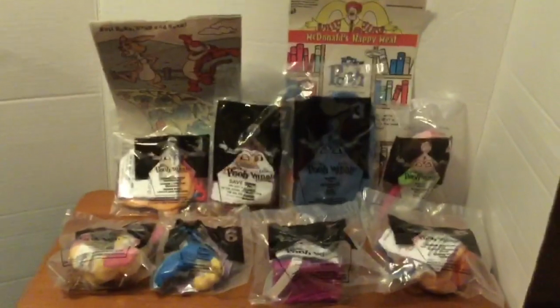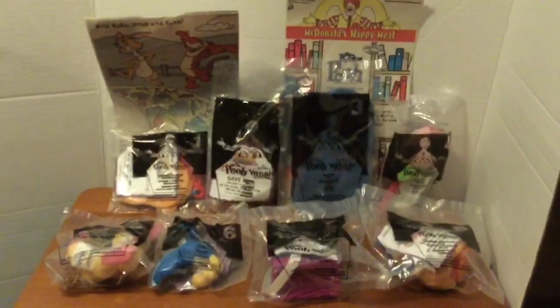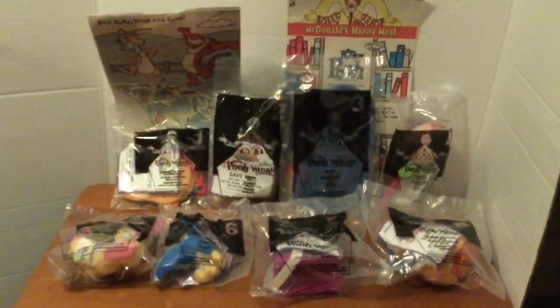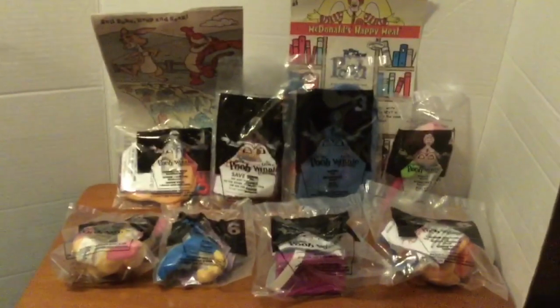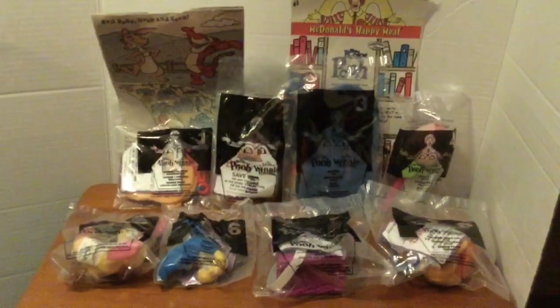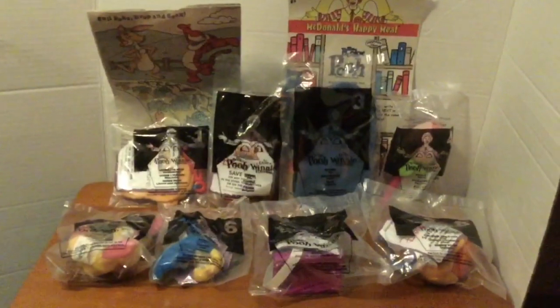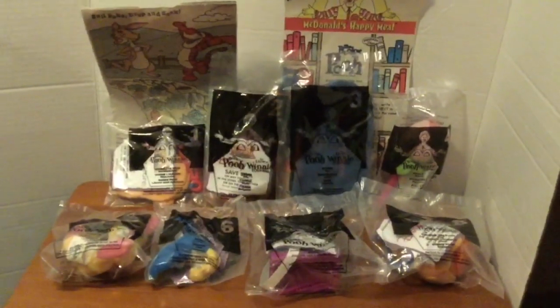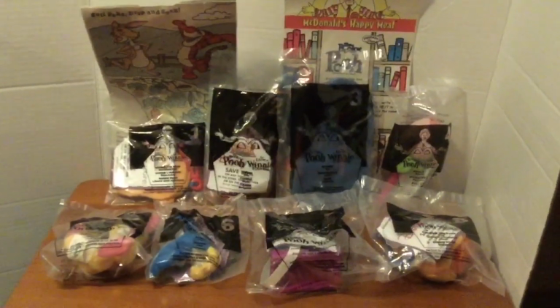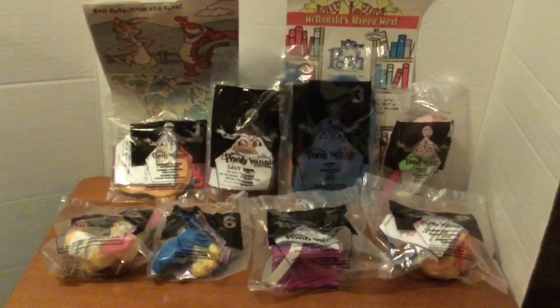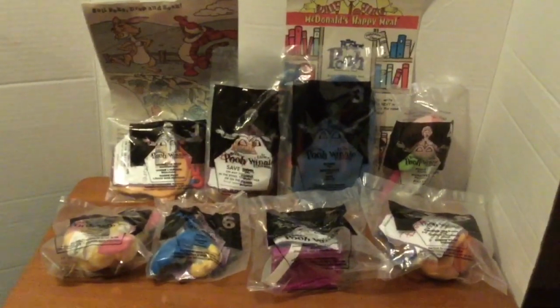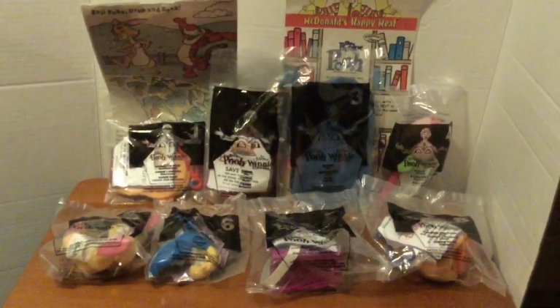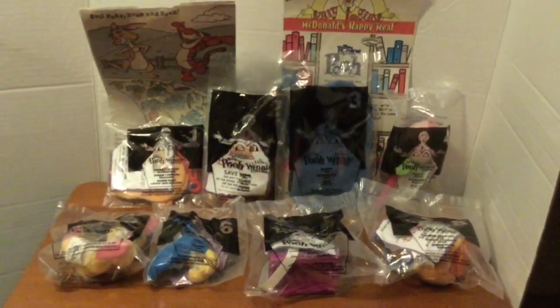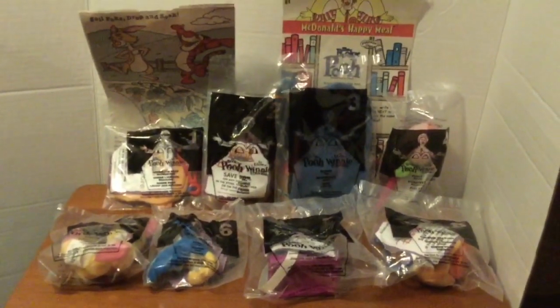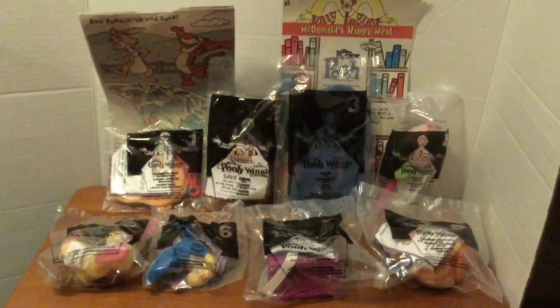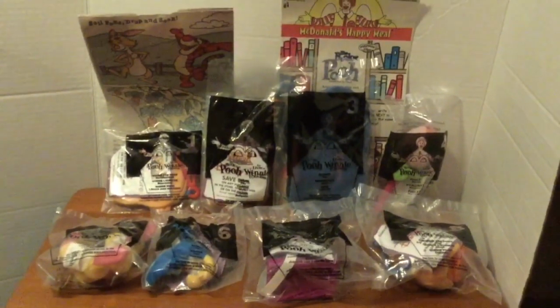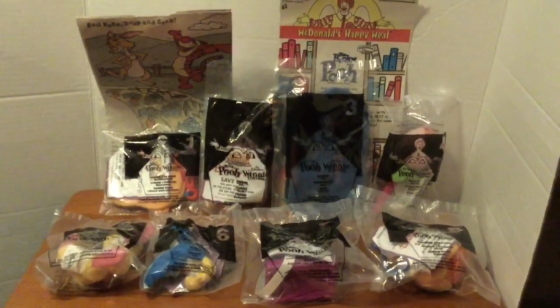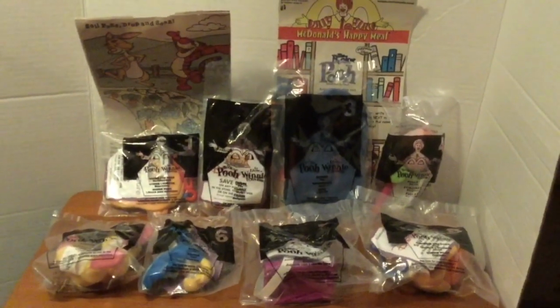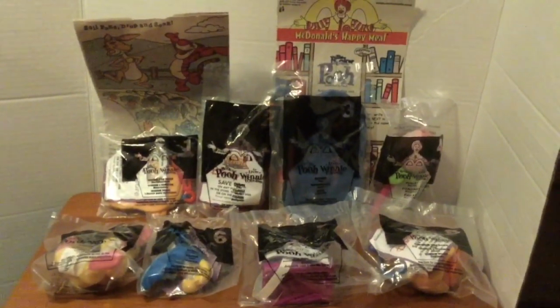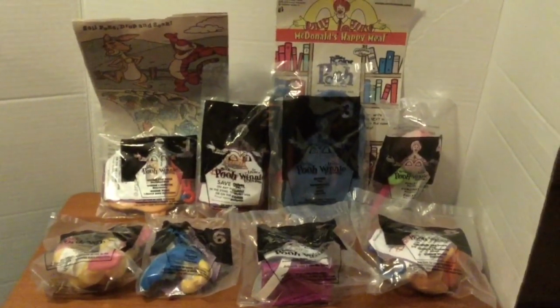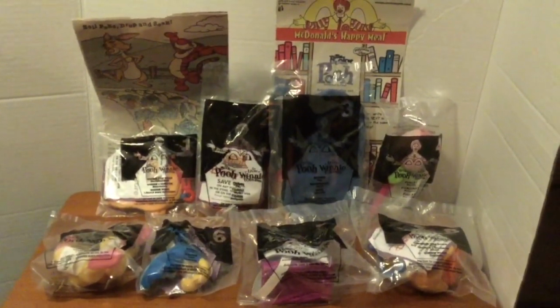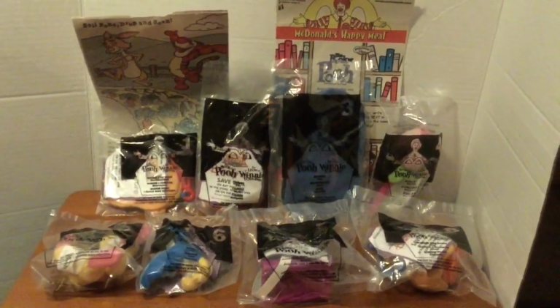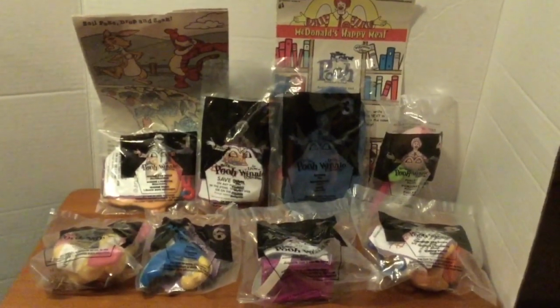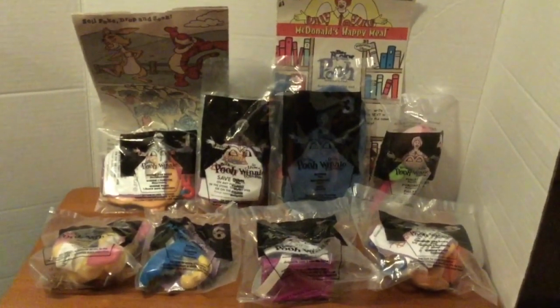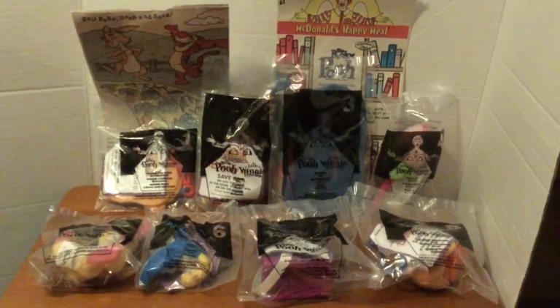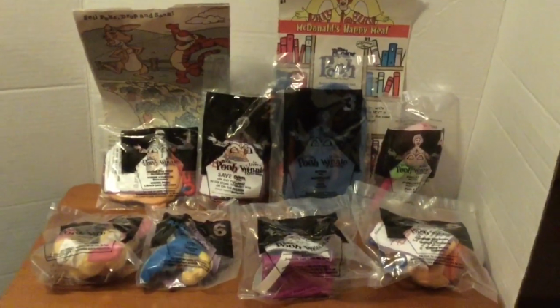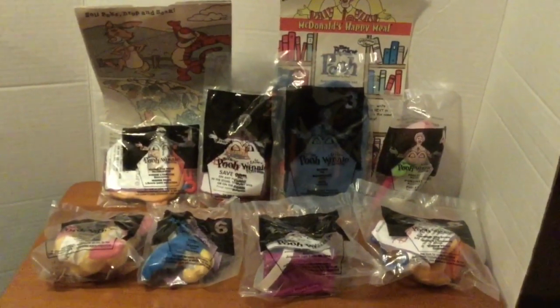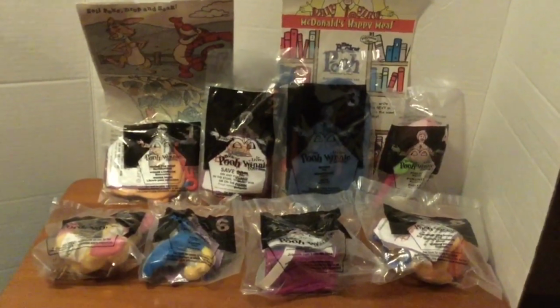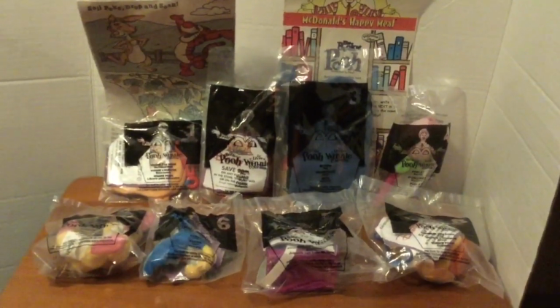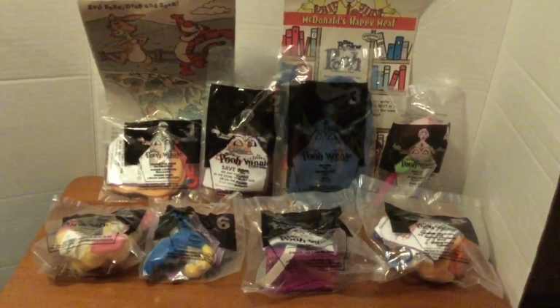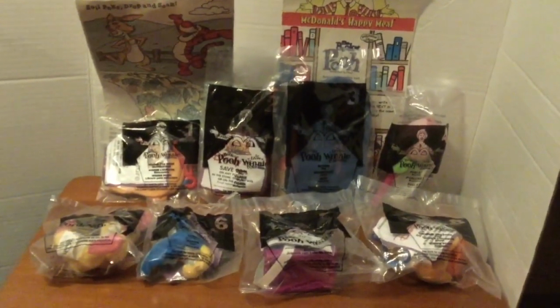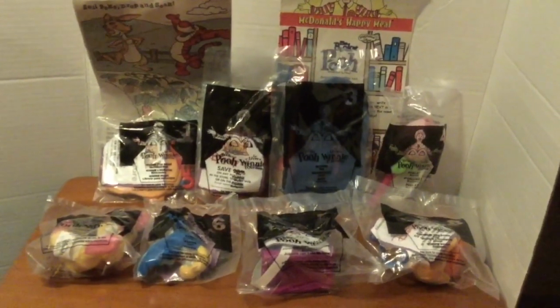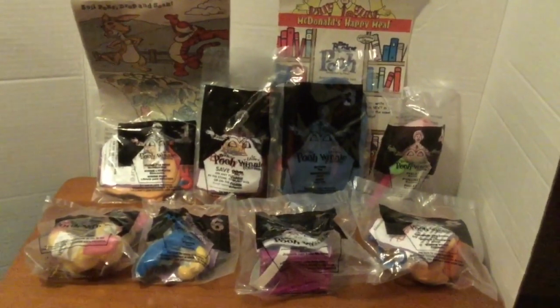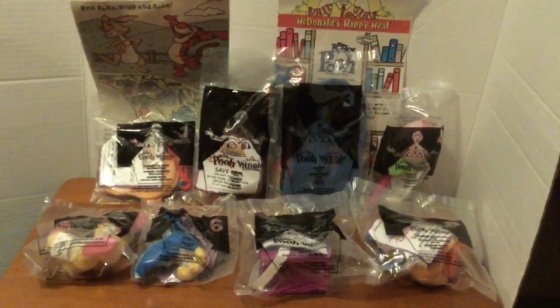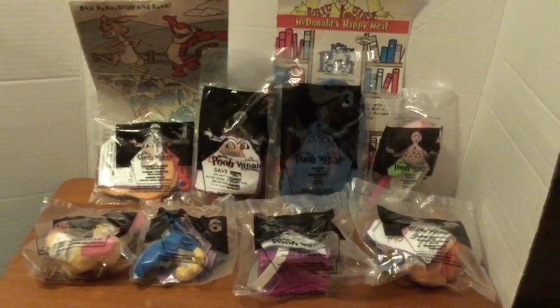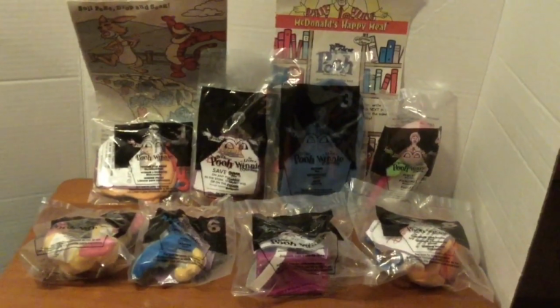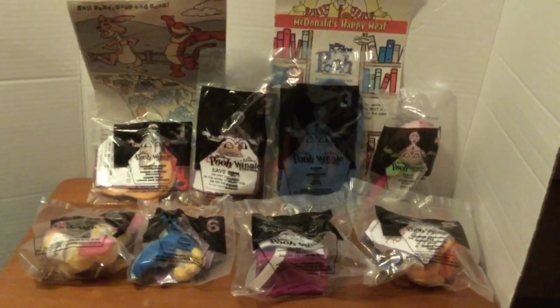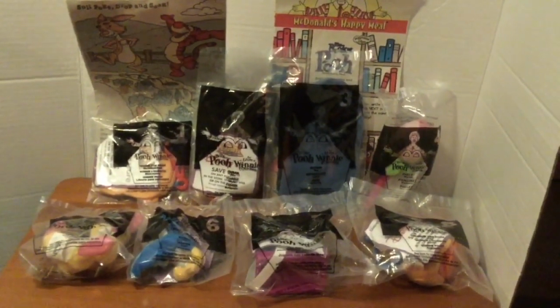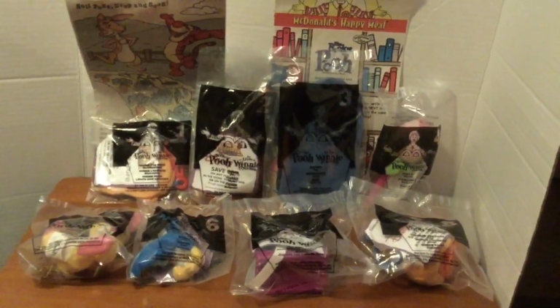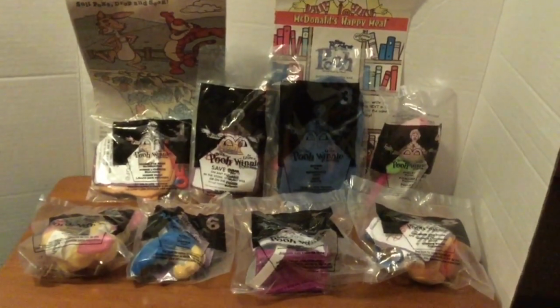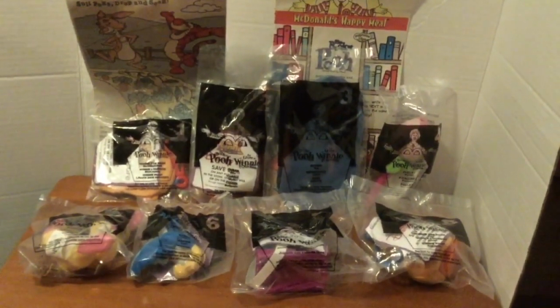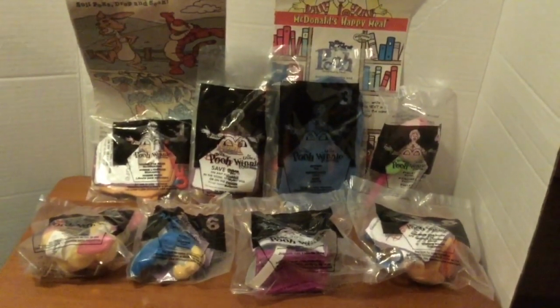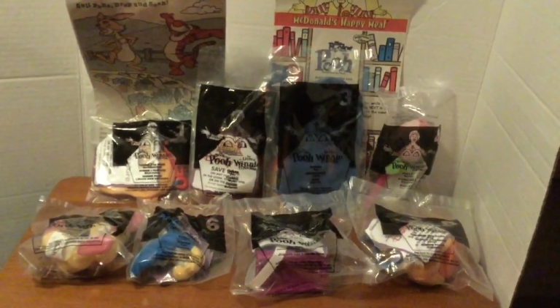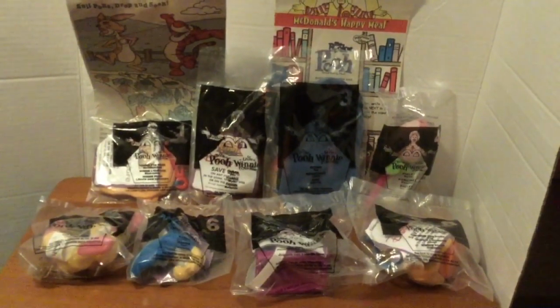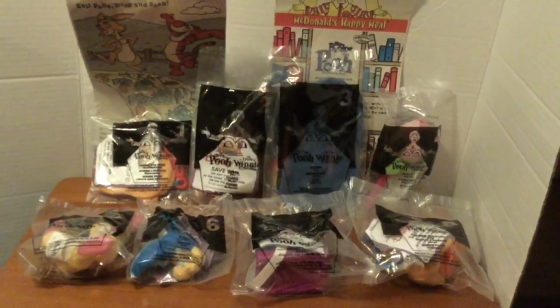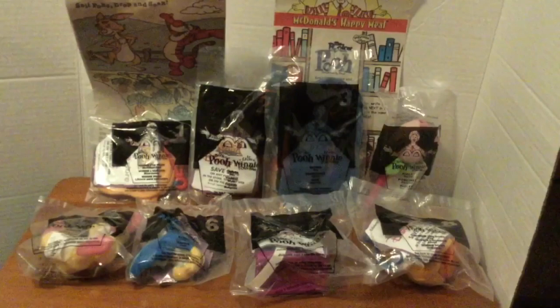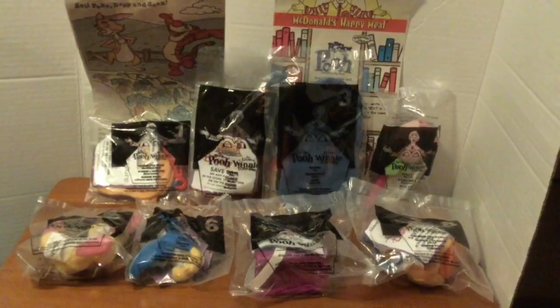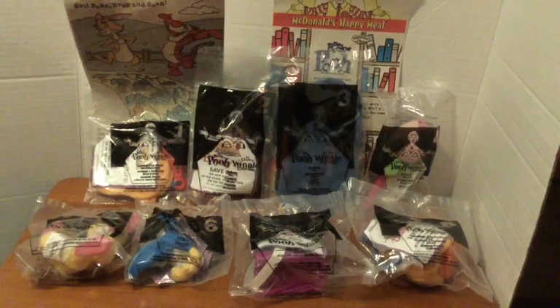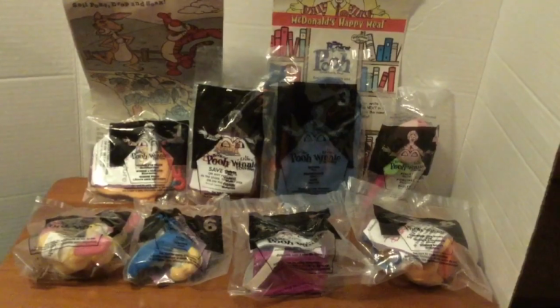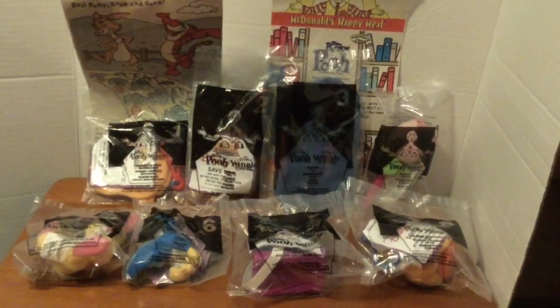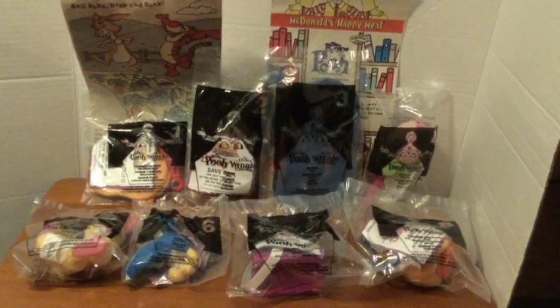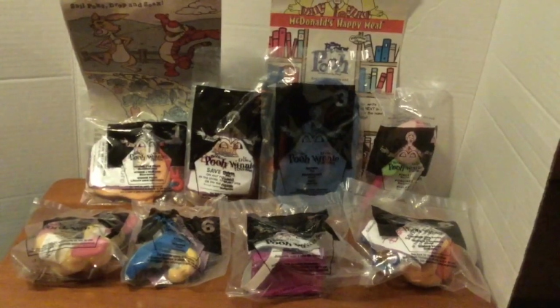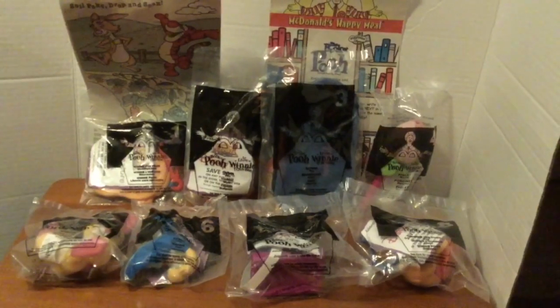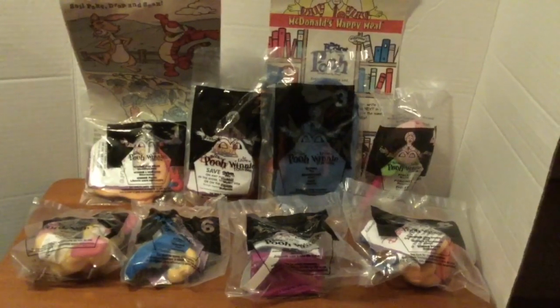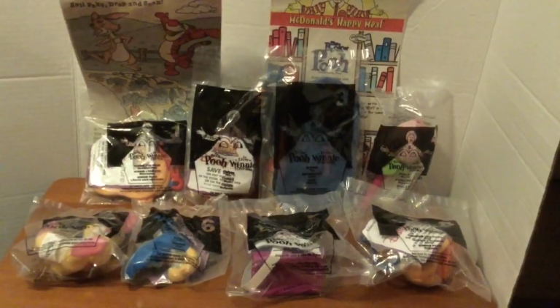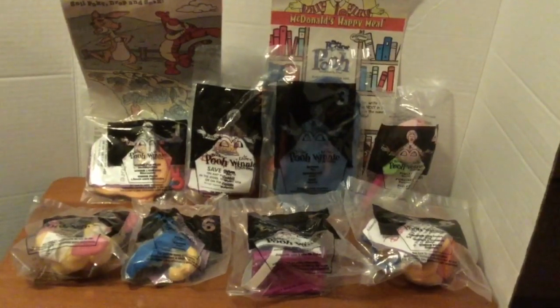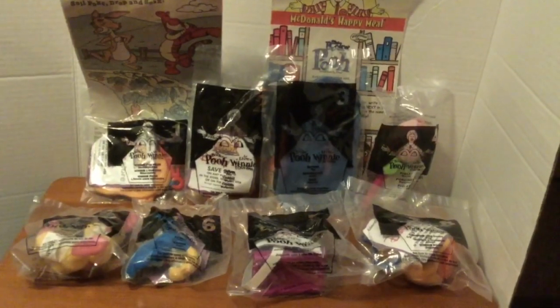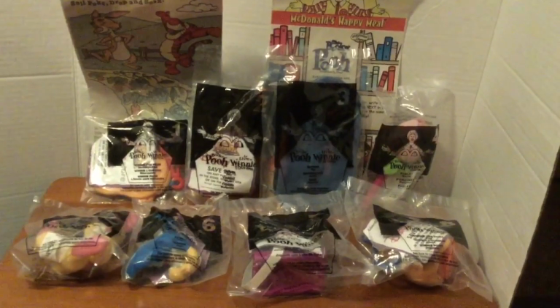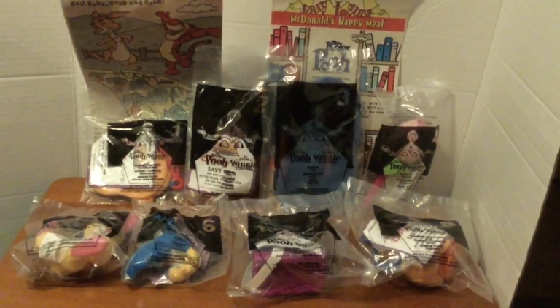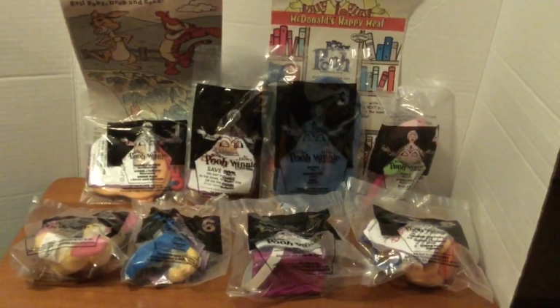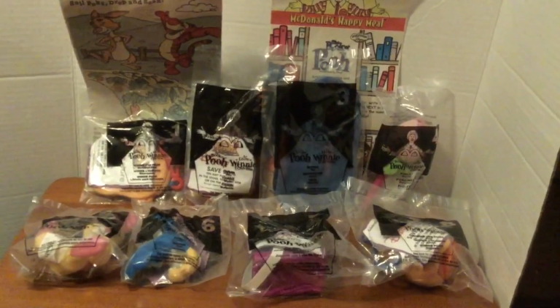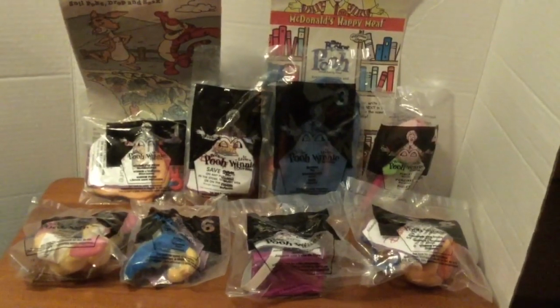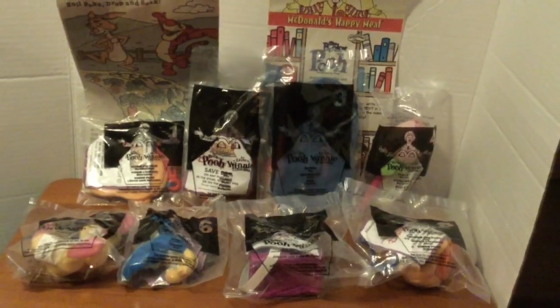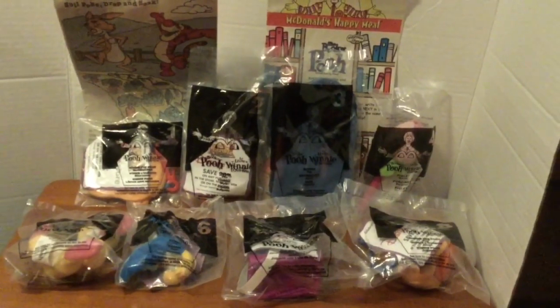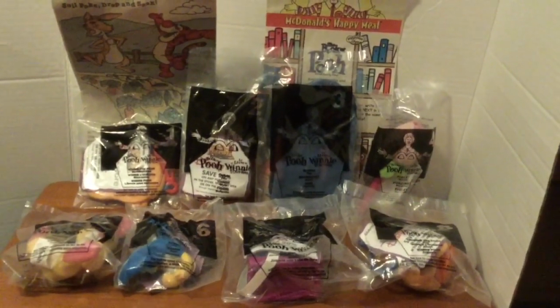Hey guys! Today we'll be looking at these really cool The Book of Pooh slash Winnie the Pooh Happy Meal toys from 2001.